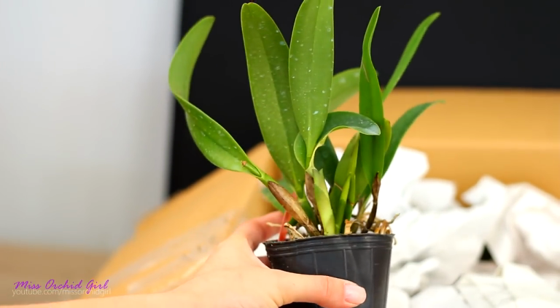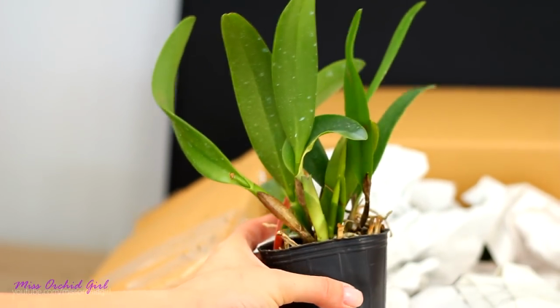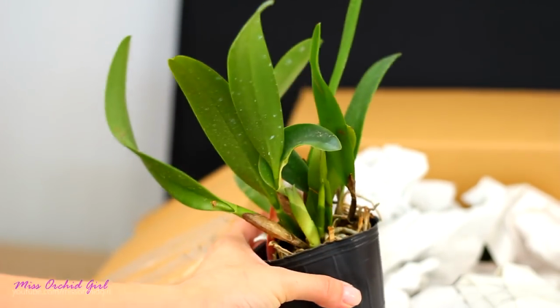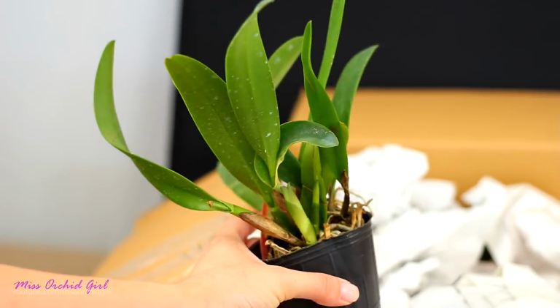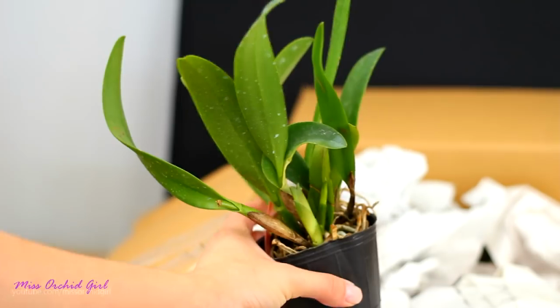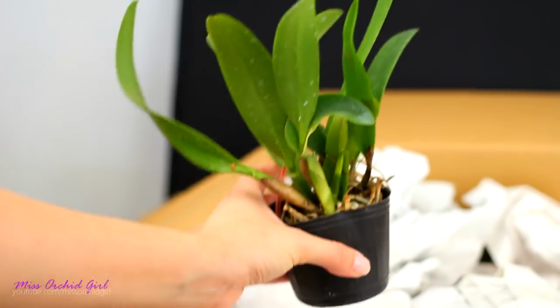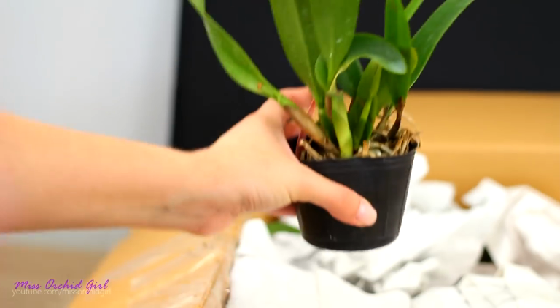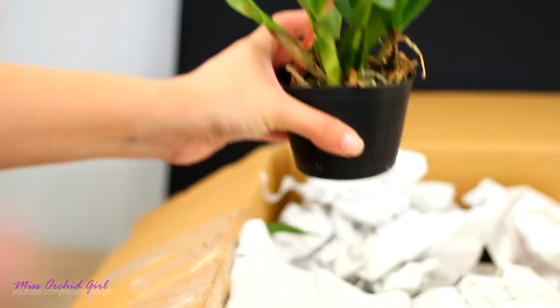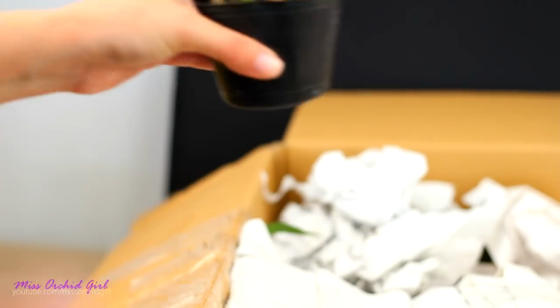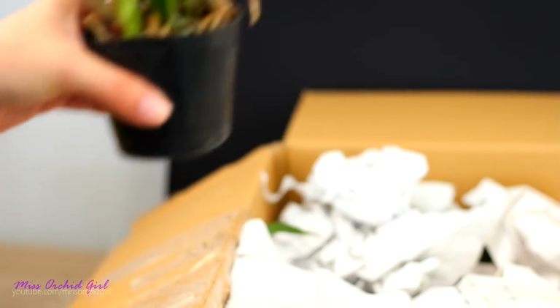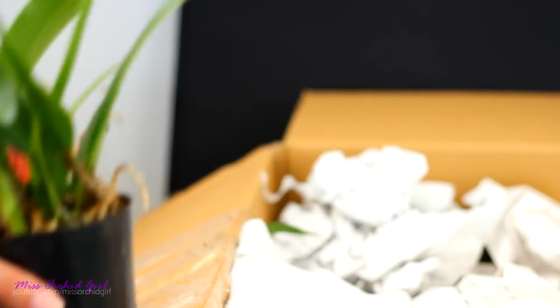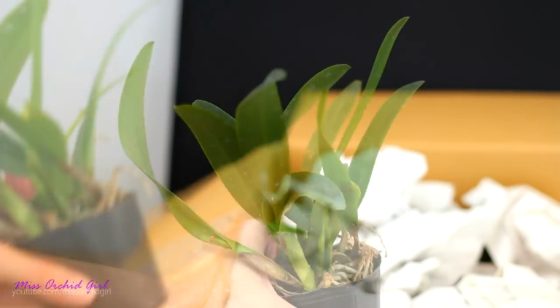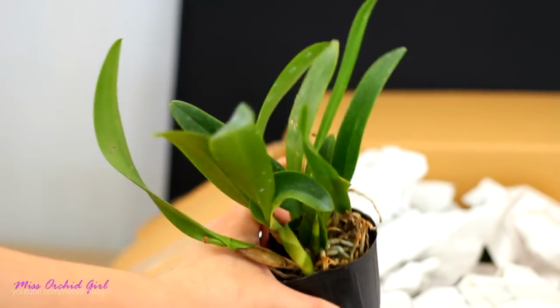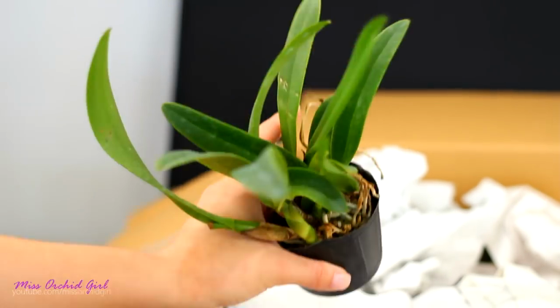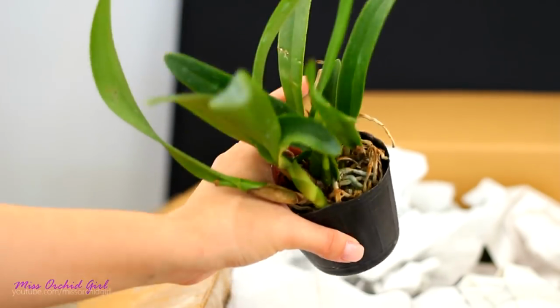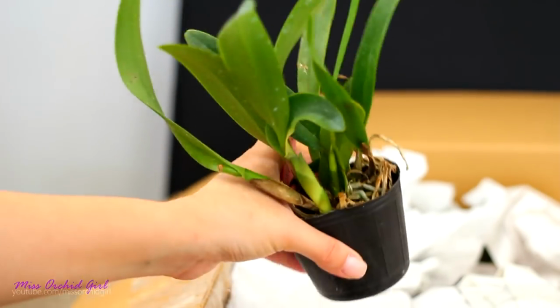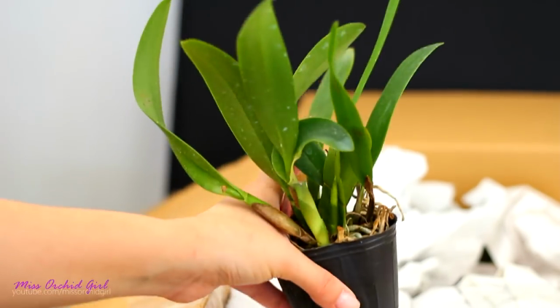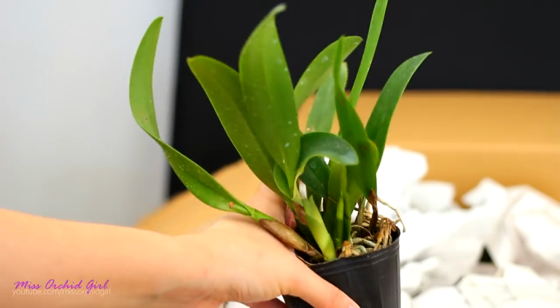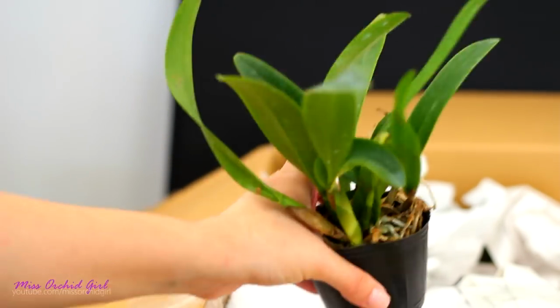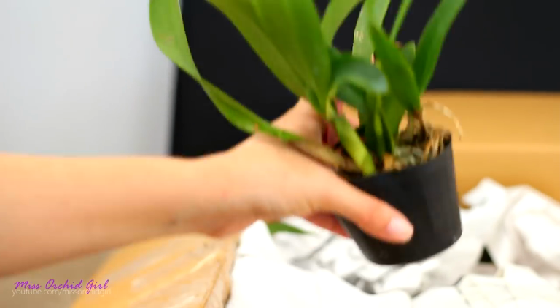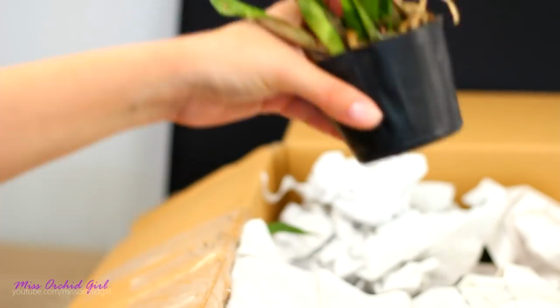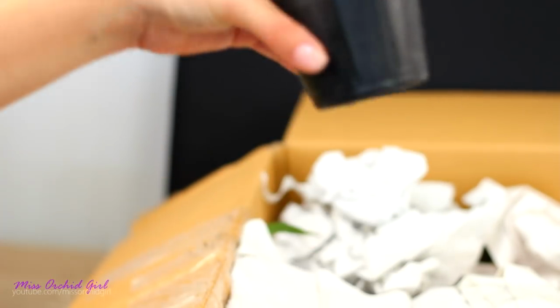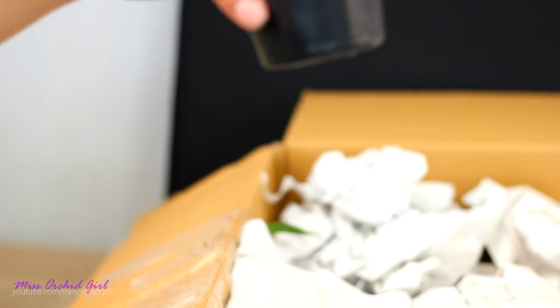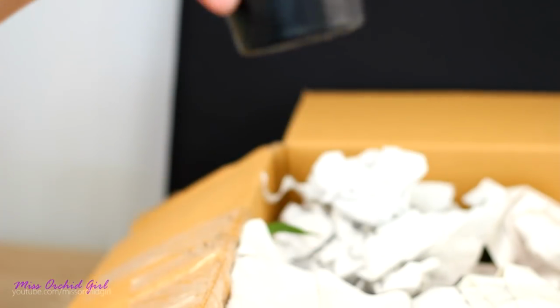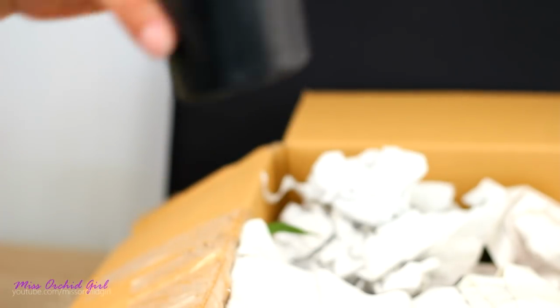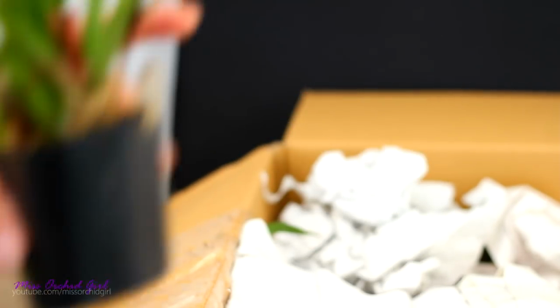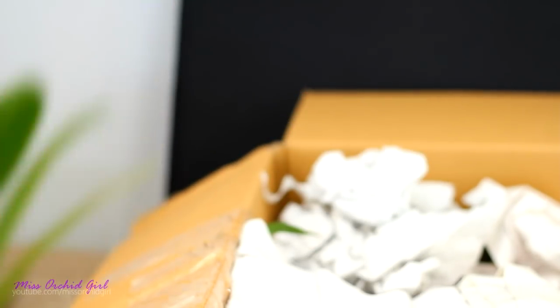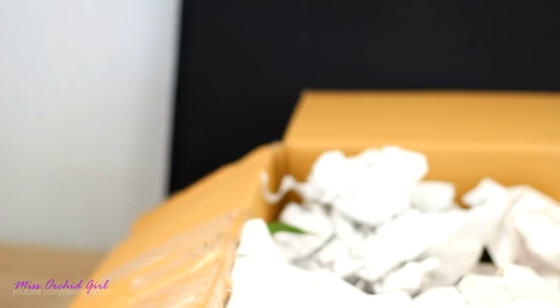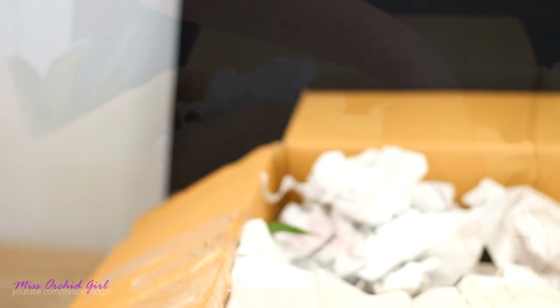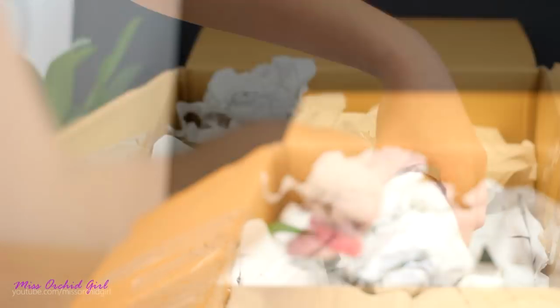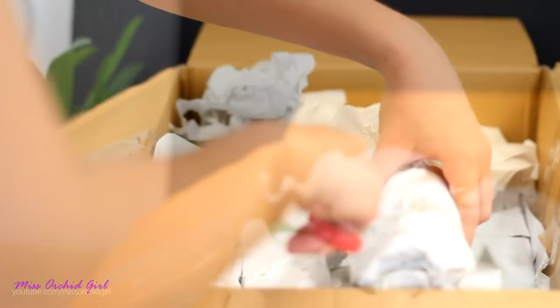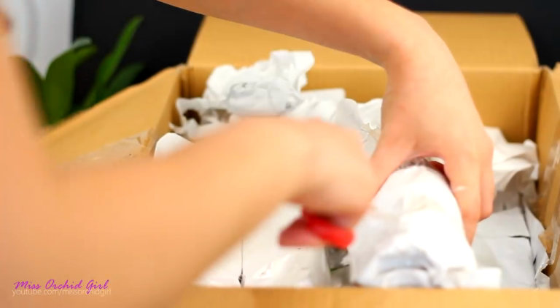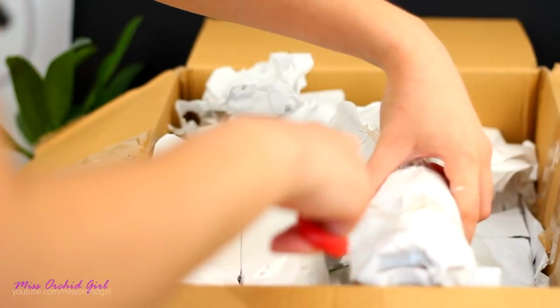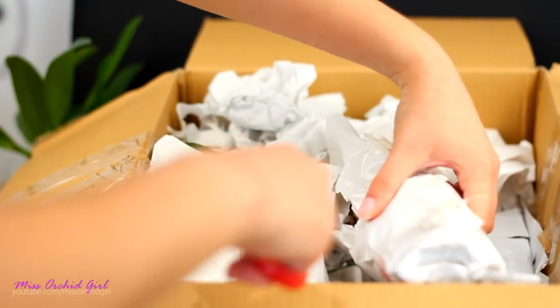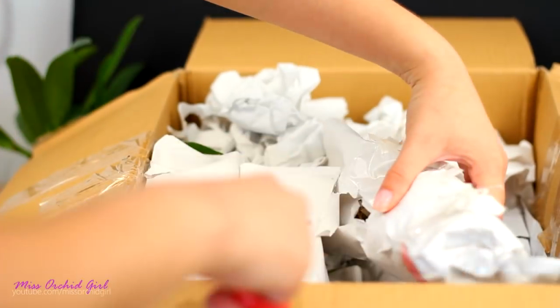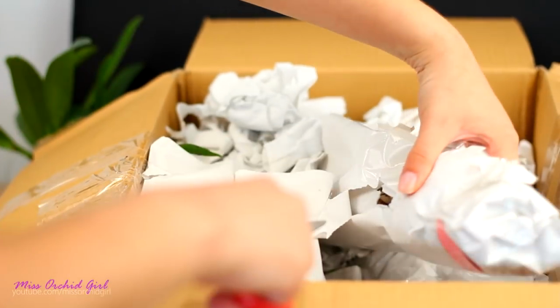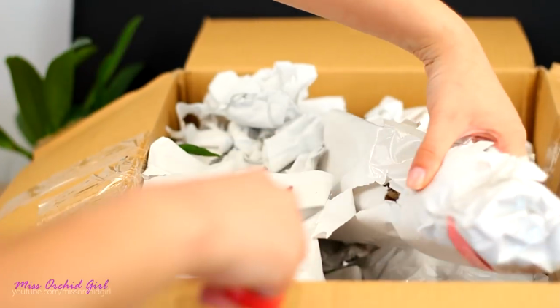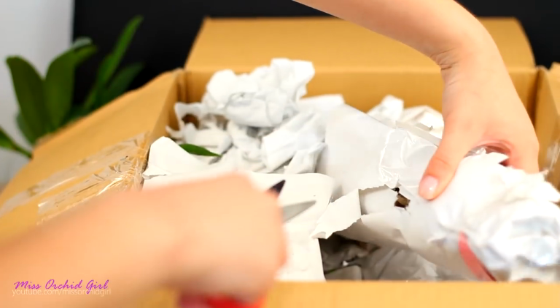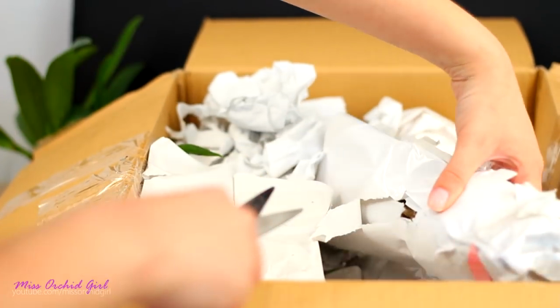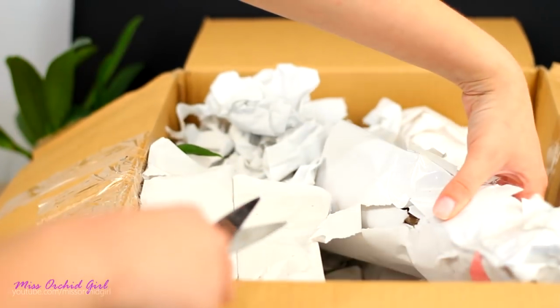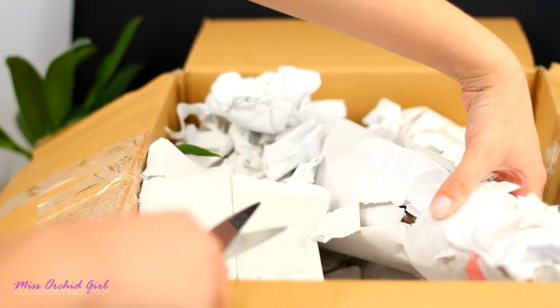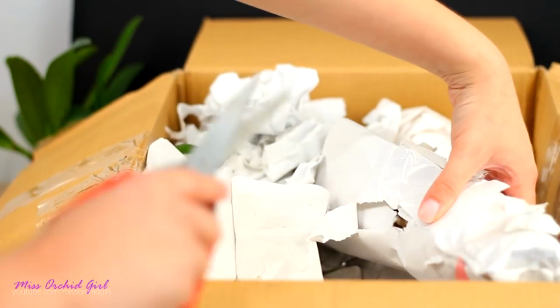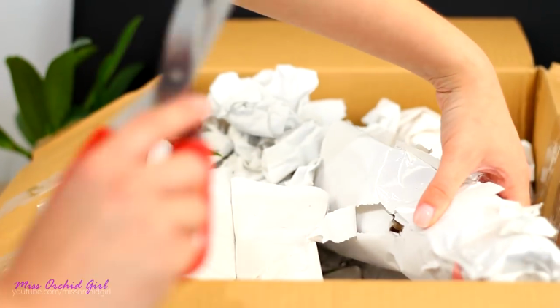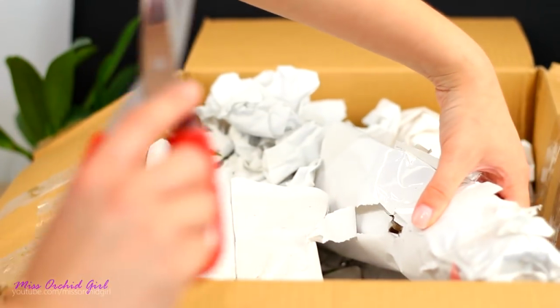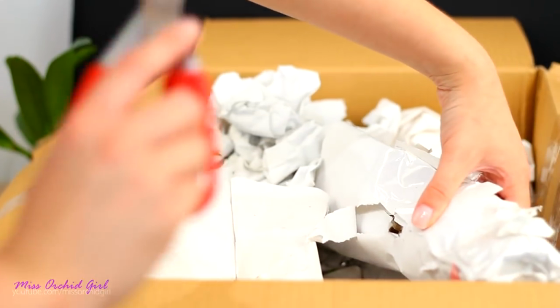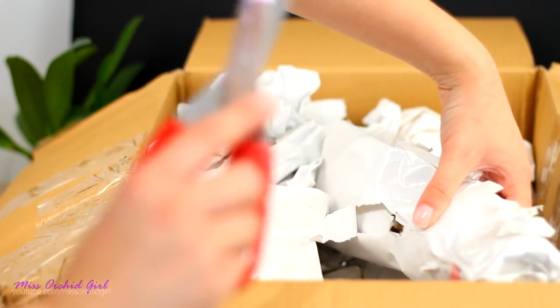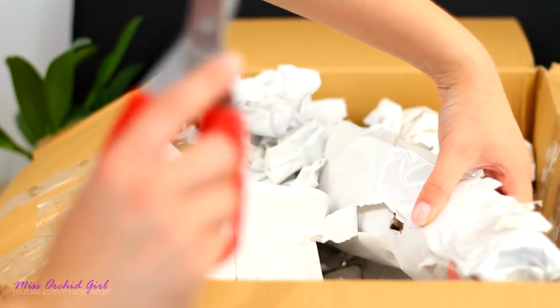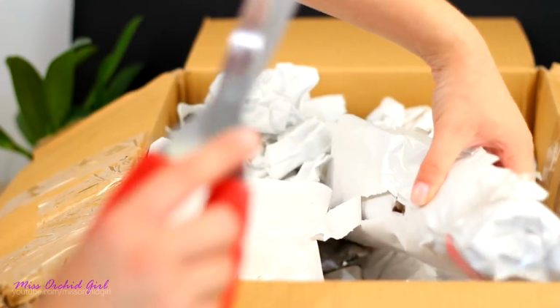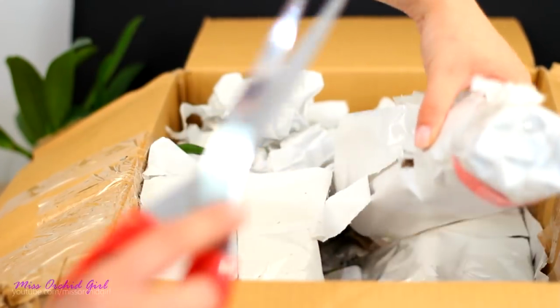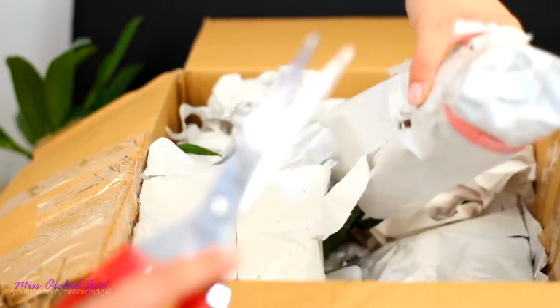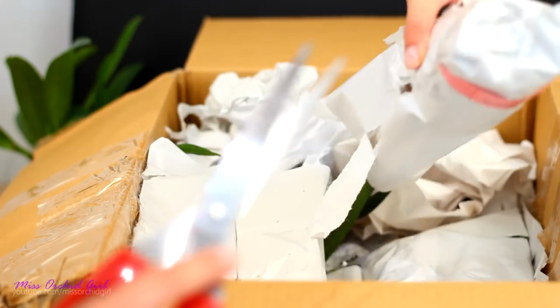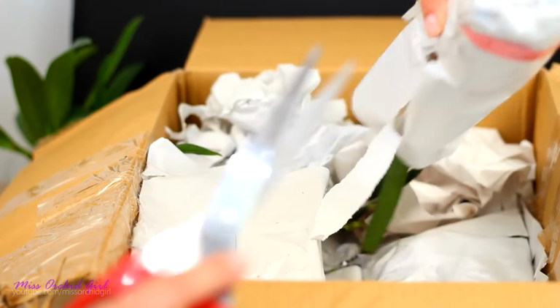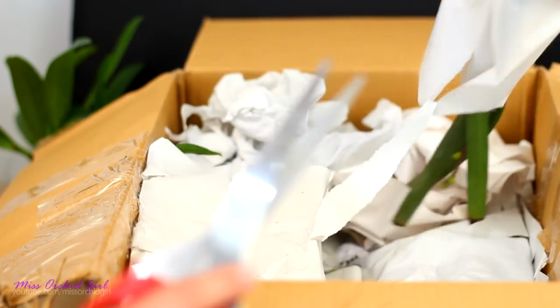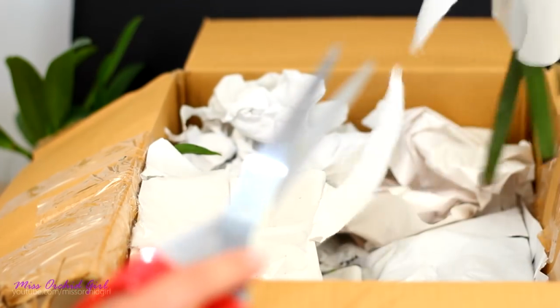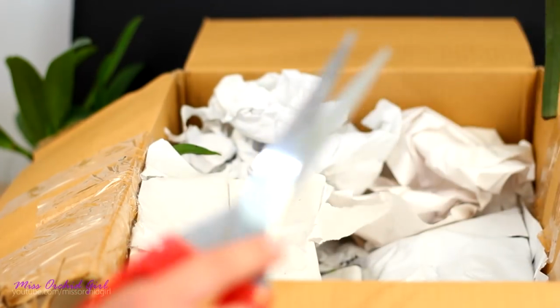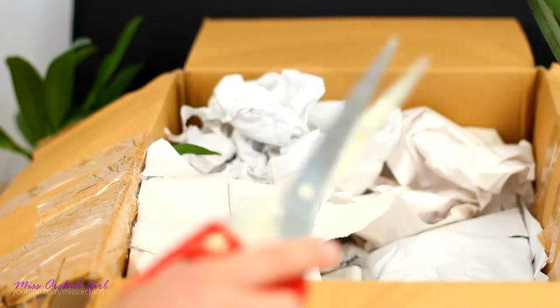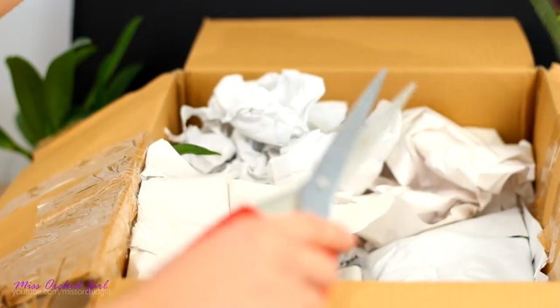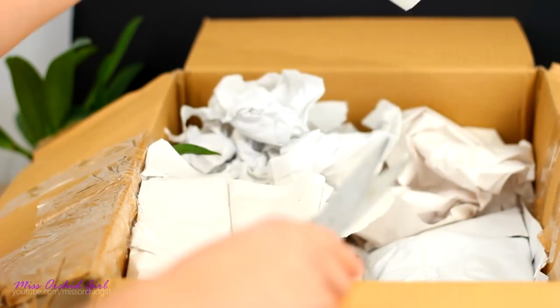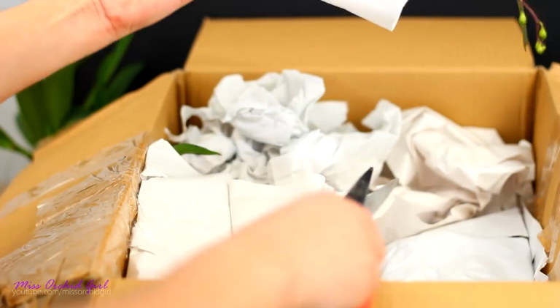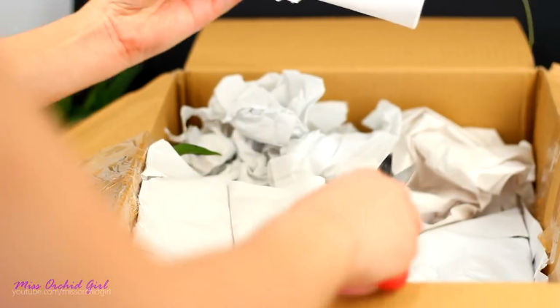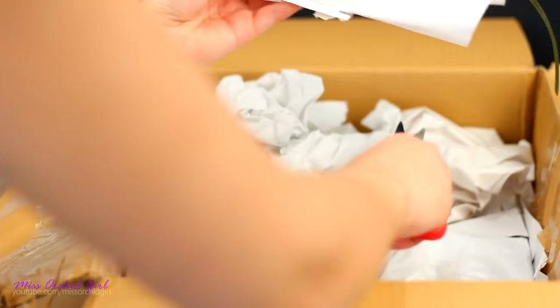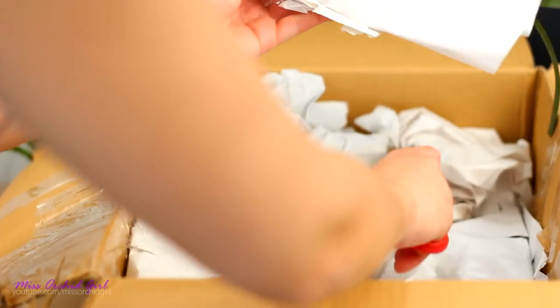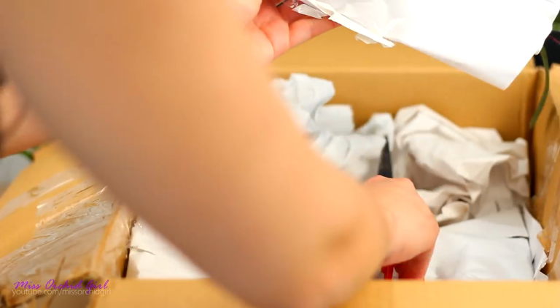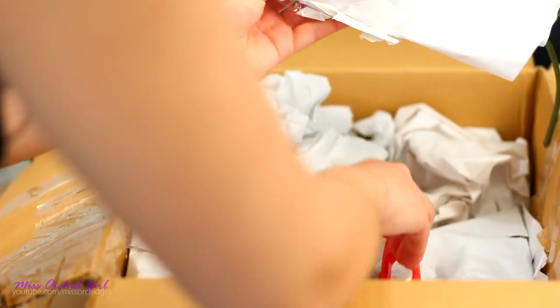So excited about this one — it makes the whole package for me. Let's not cut the orchid with the scissors!